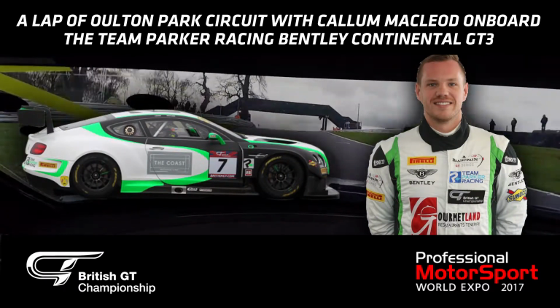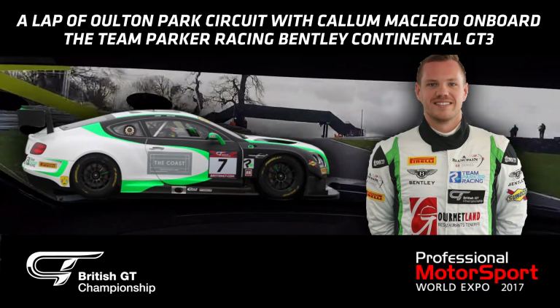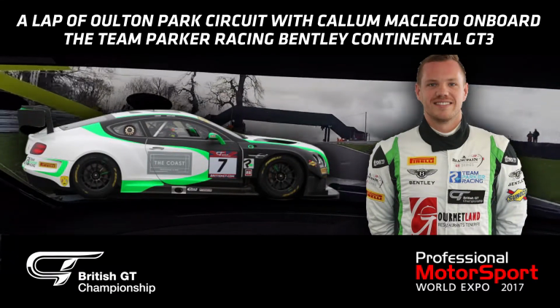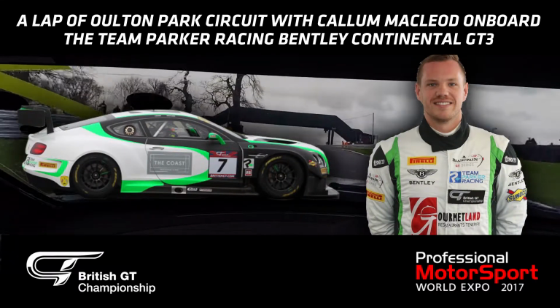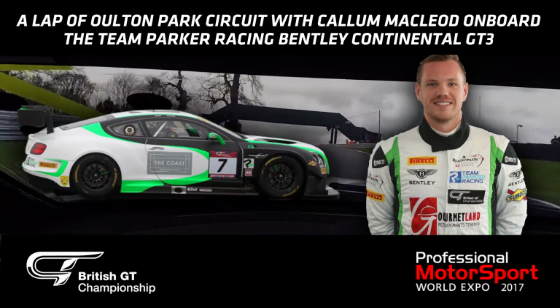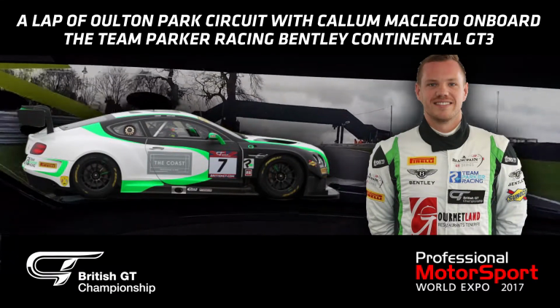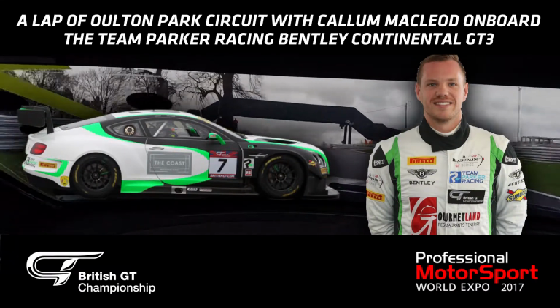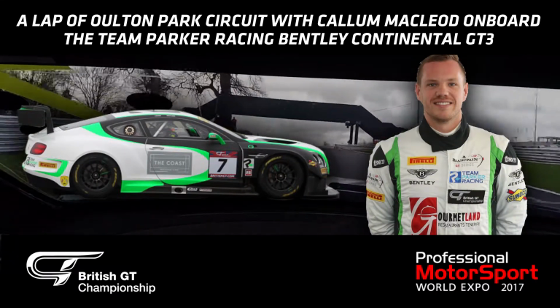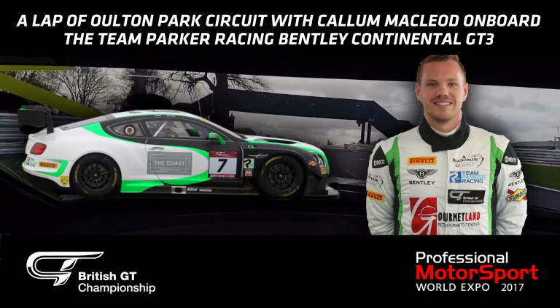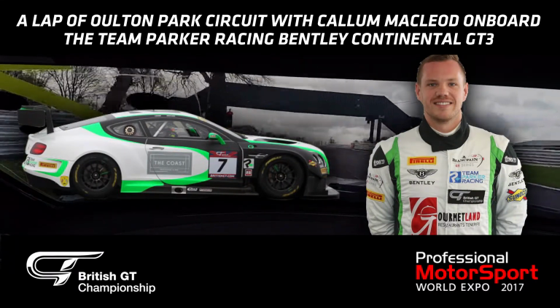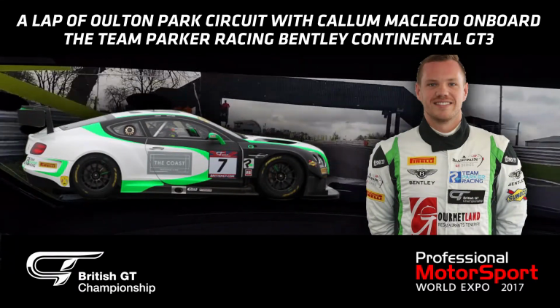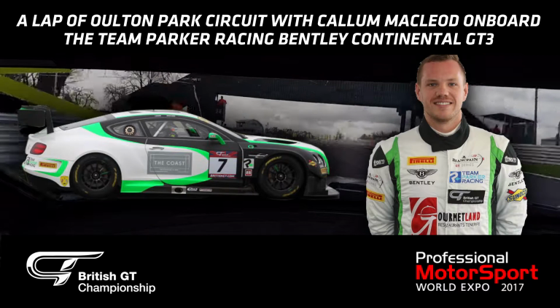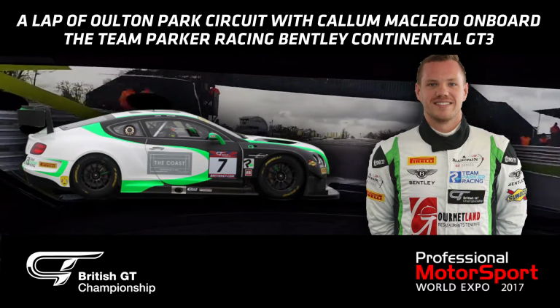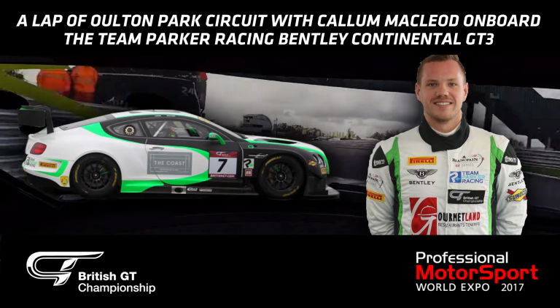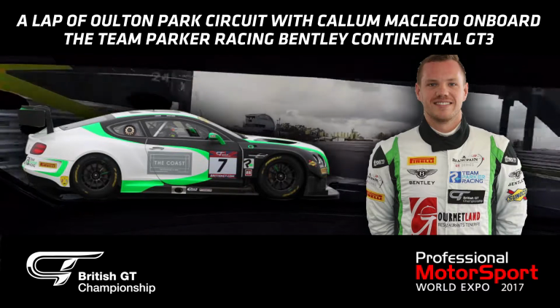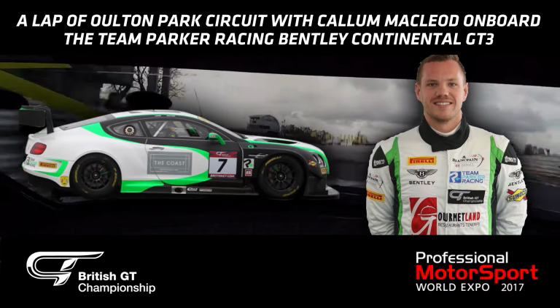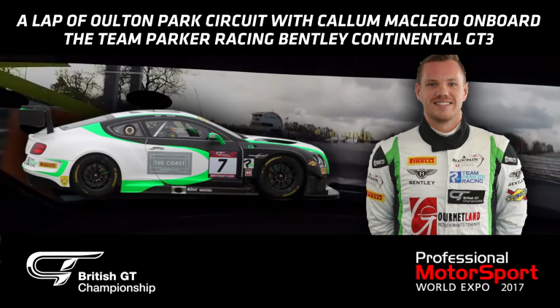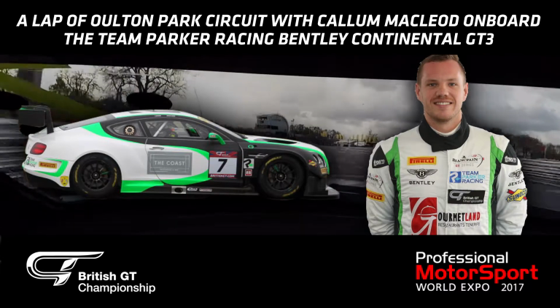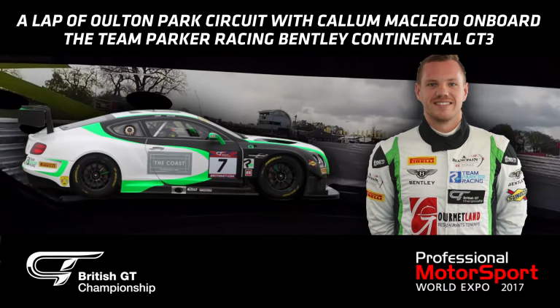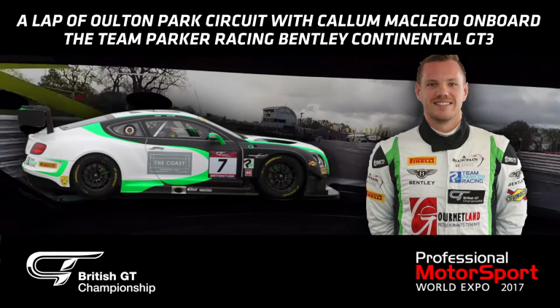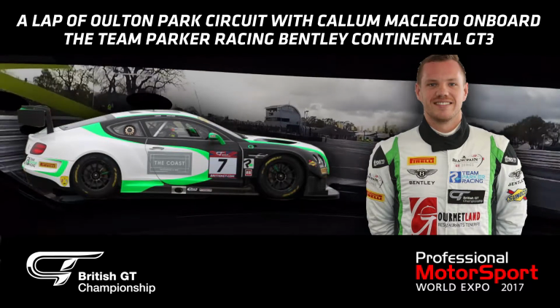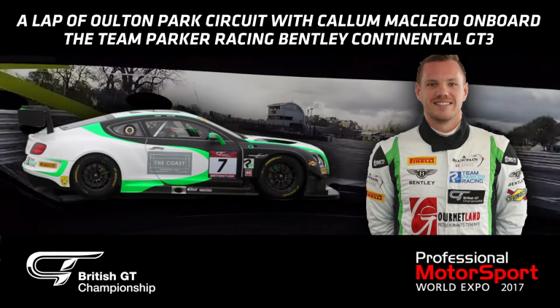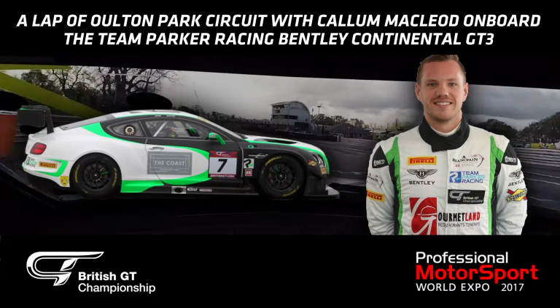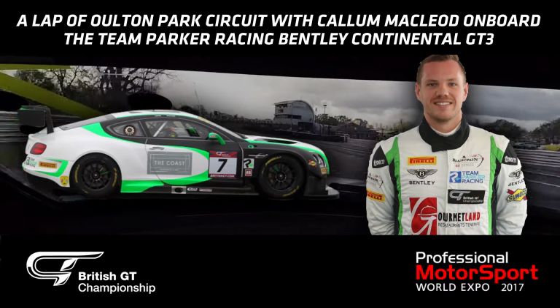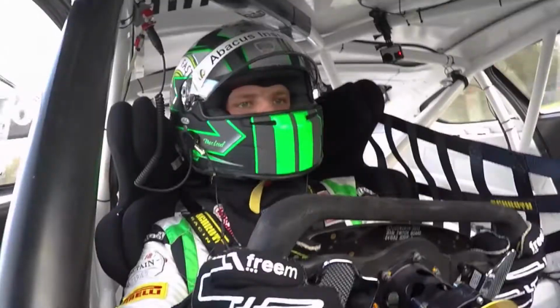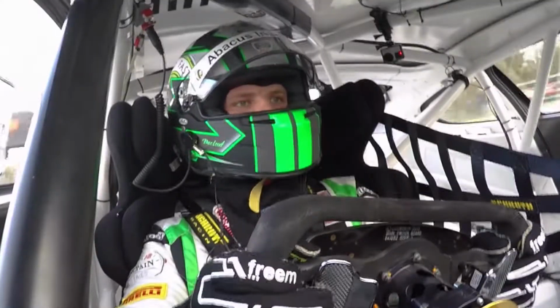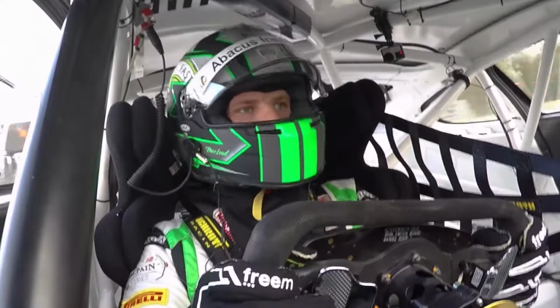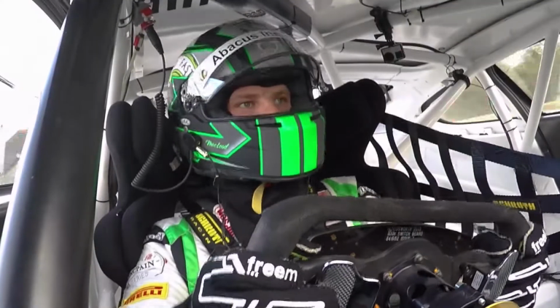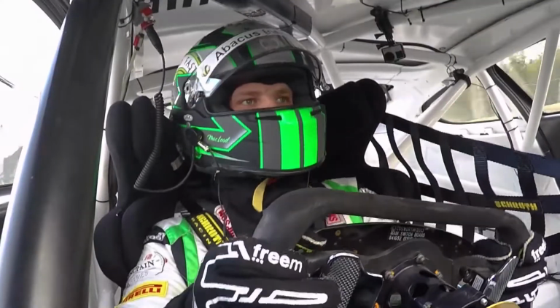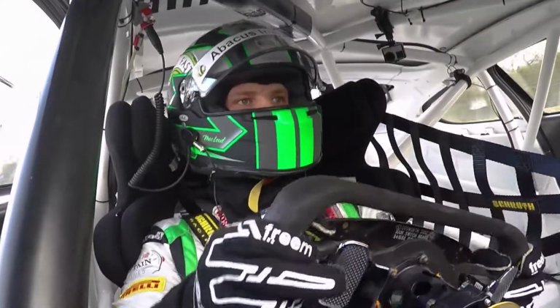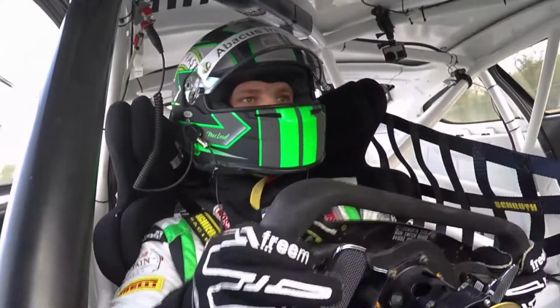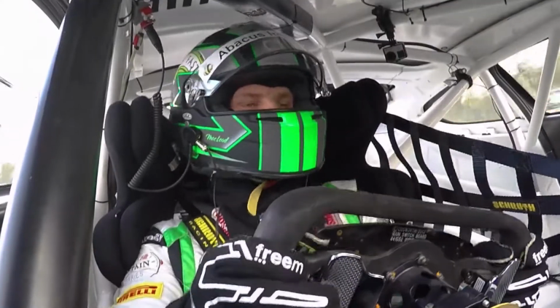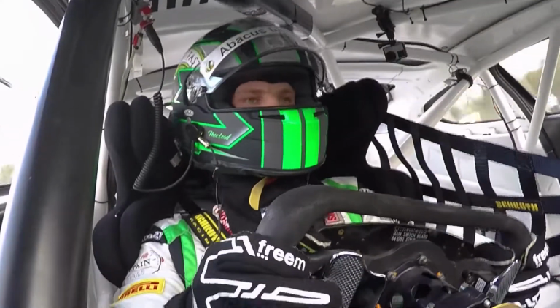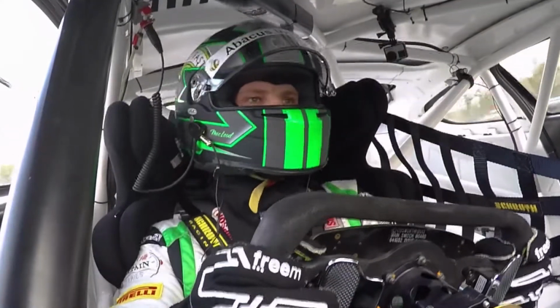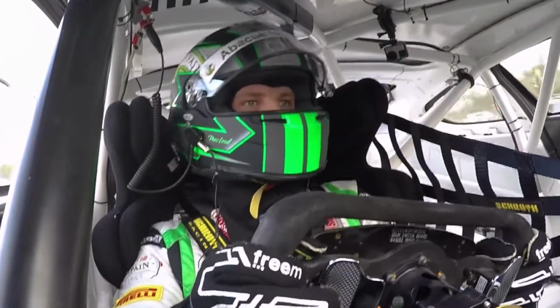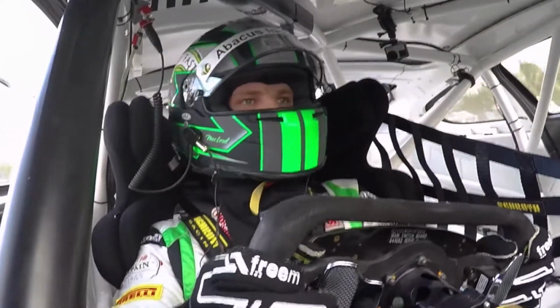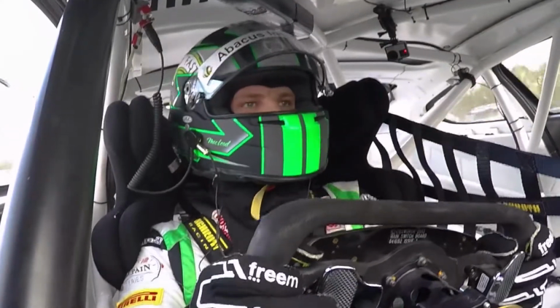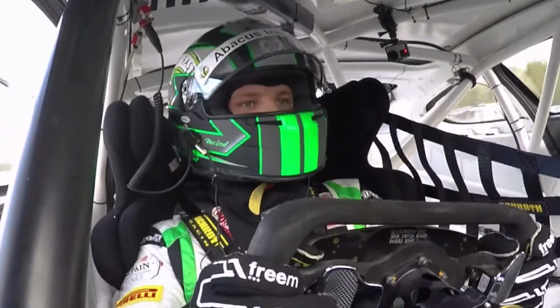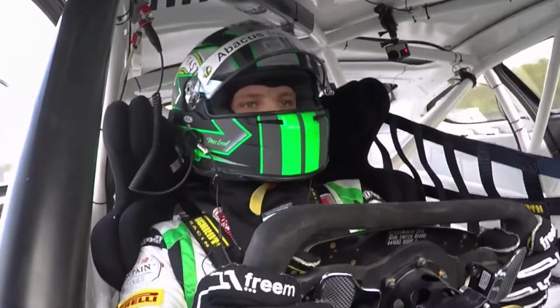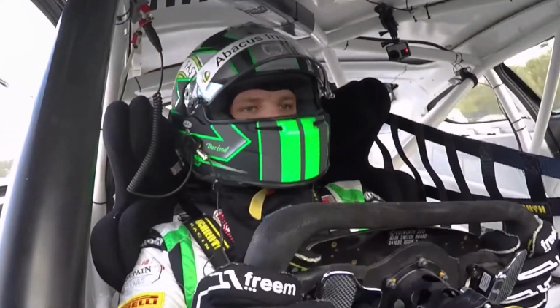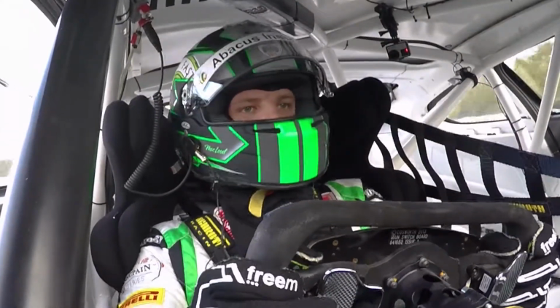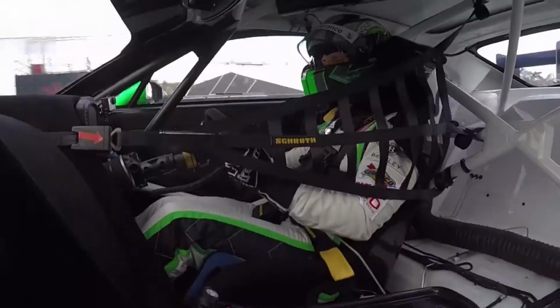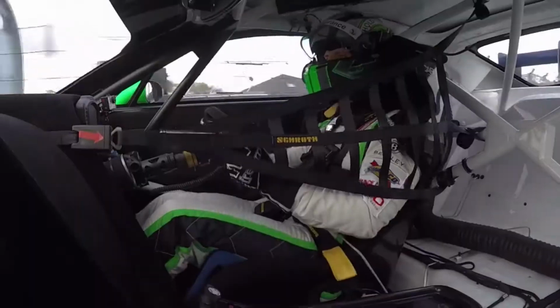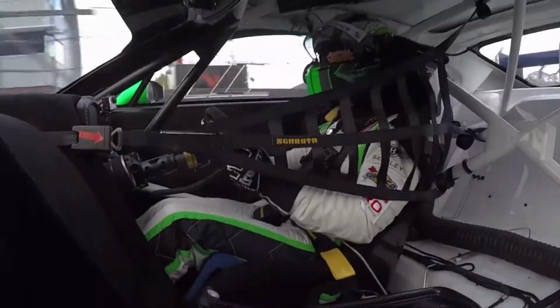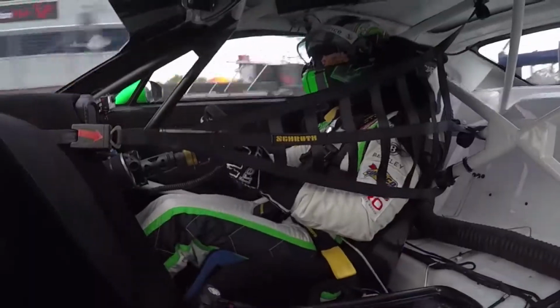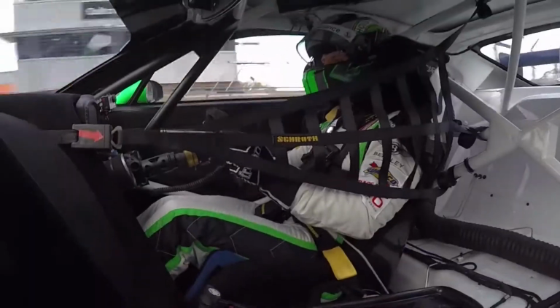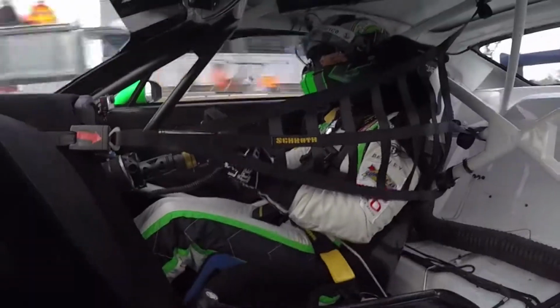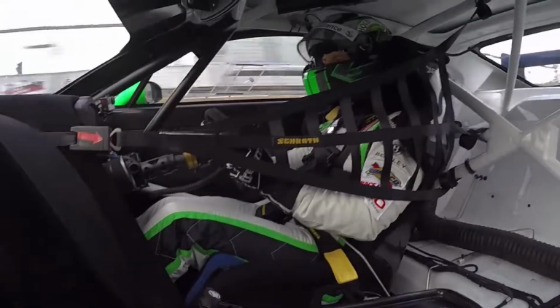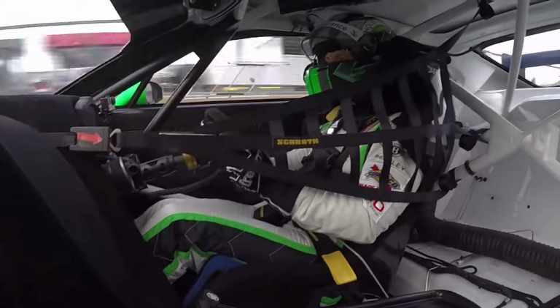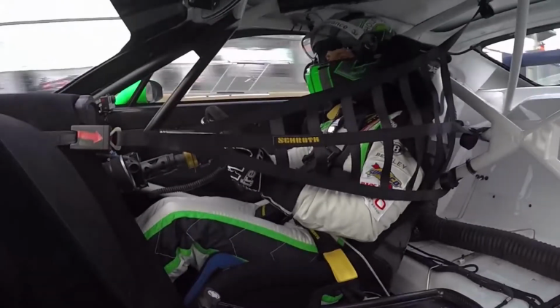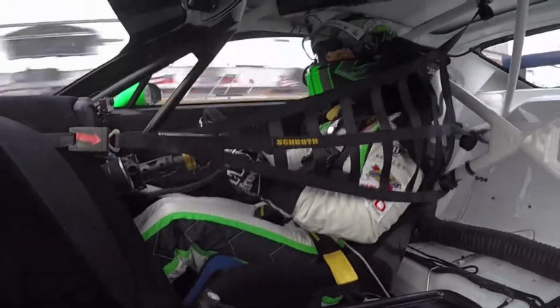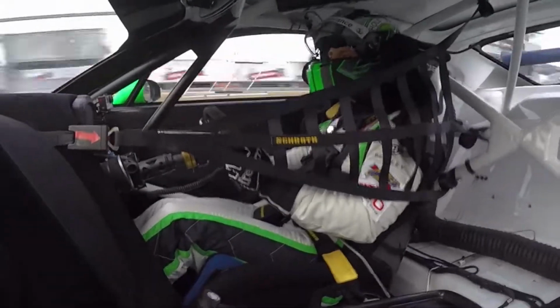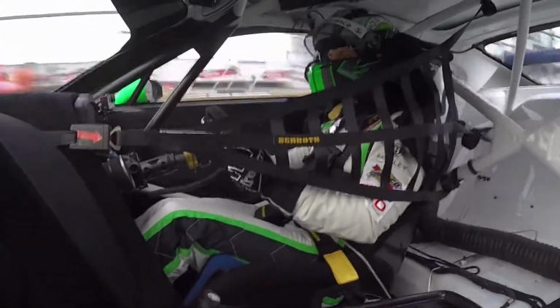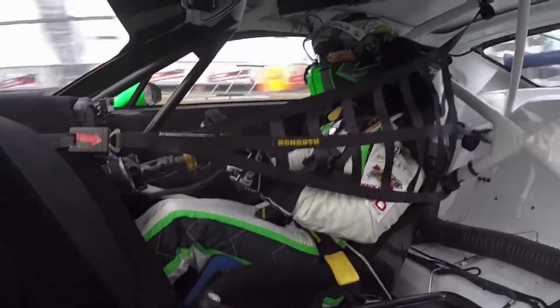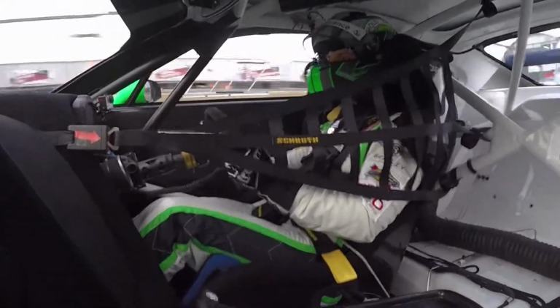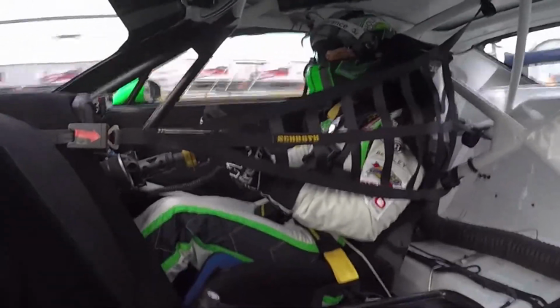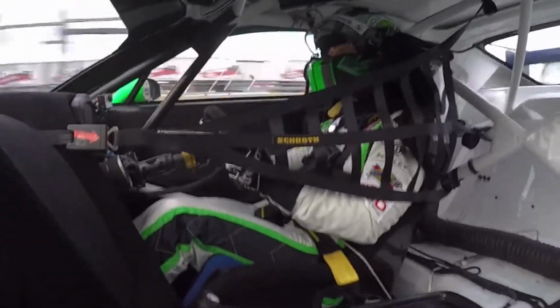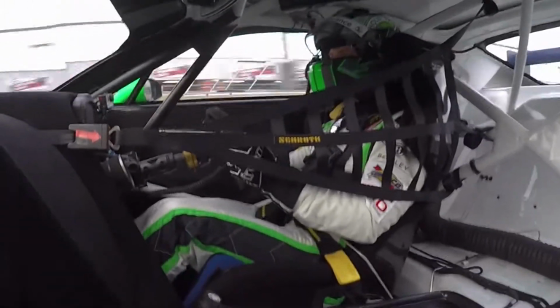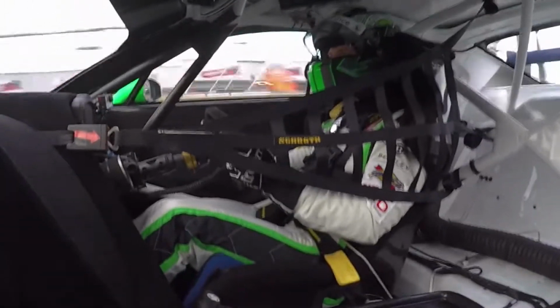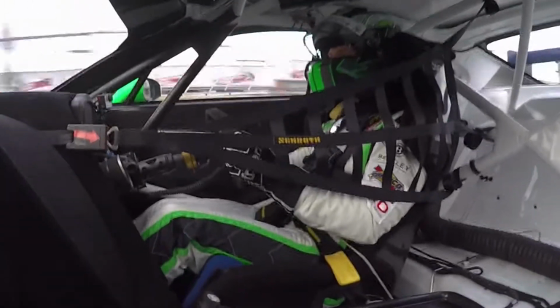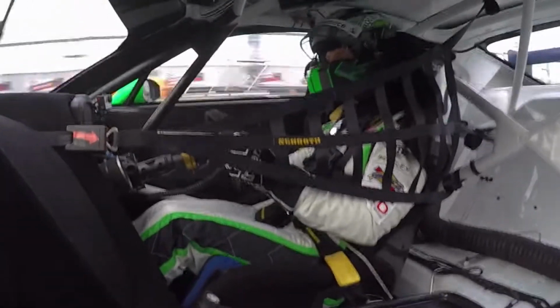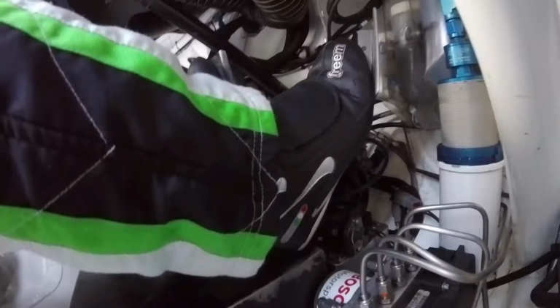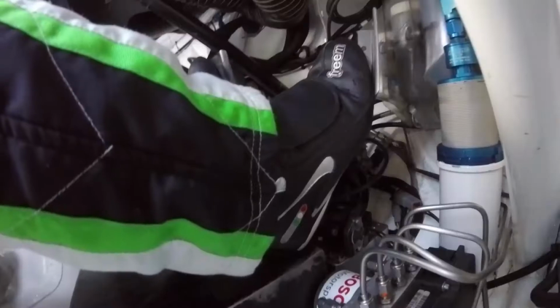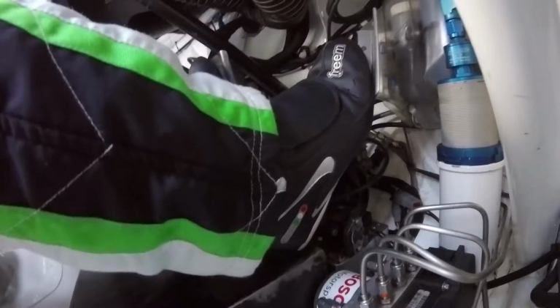Hi there guys, thanks for joining me, Hallam McLeod, for a lap of Oulton Park in the T Park of Racing Bentley Continental.